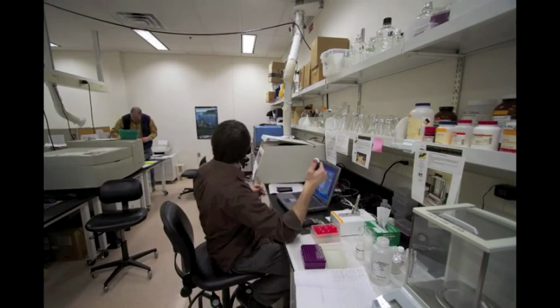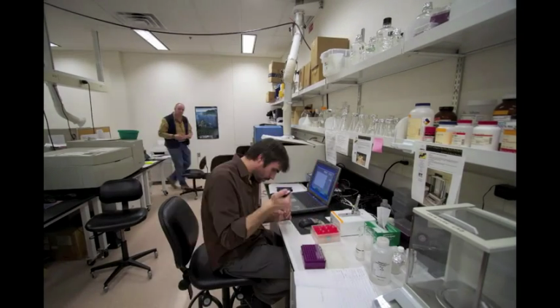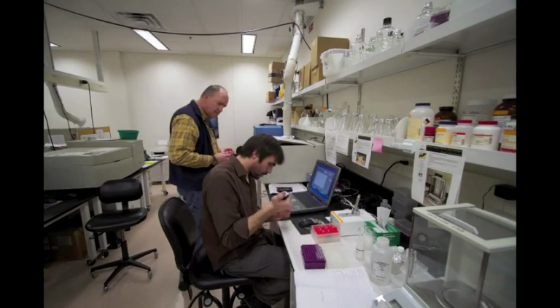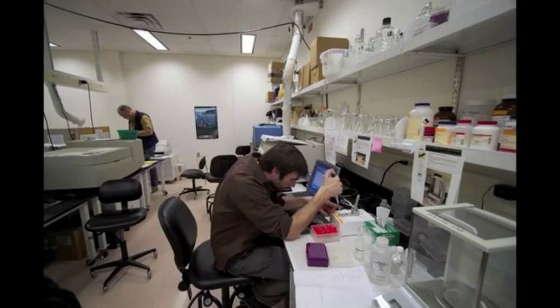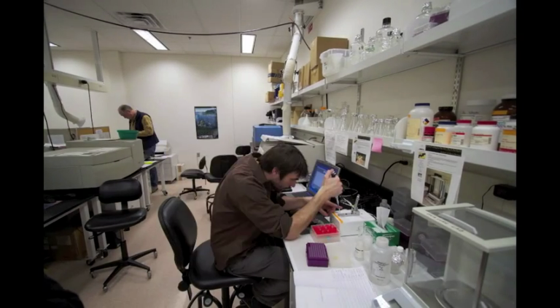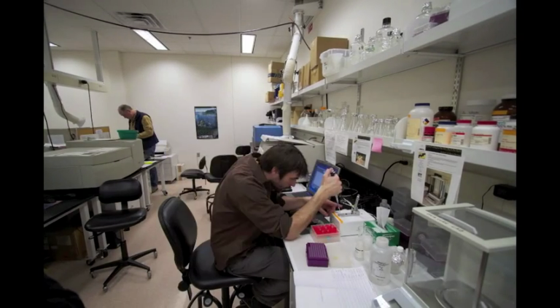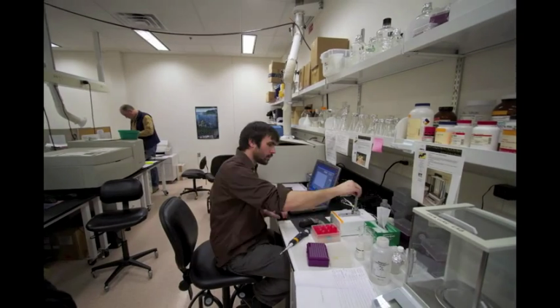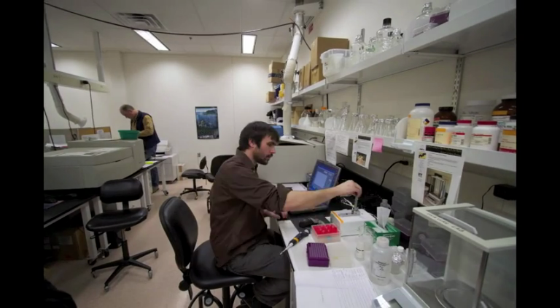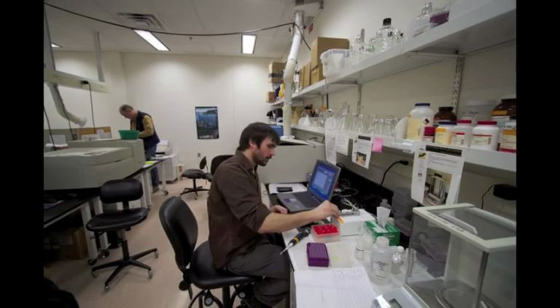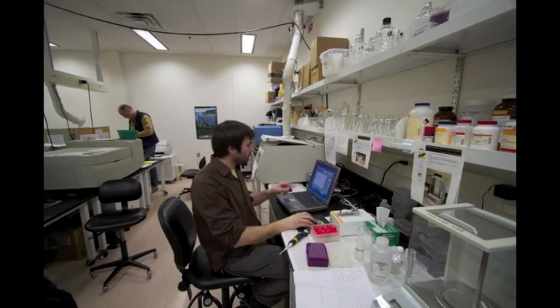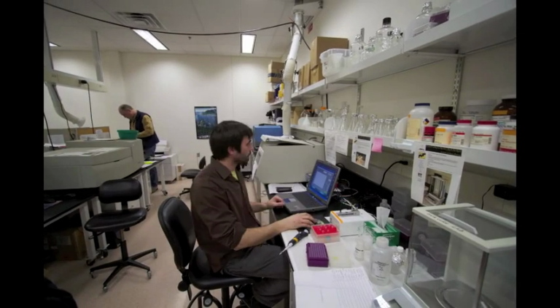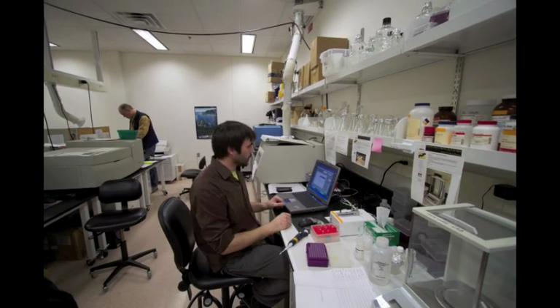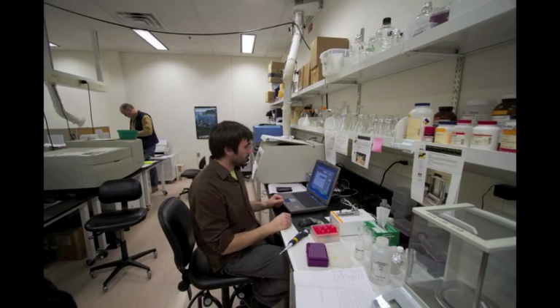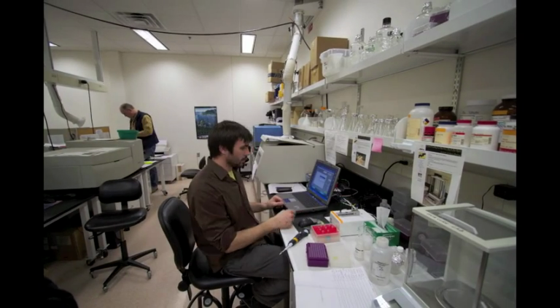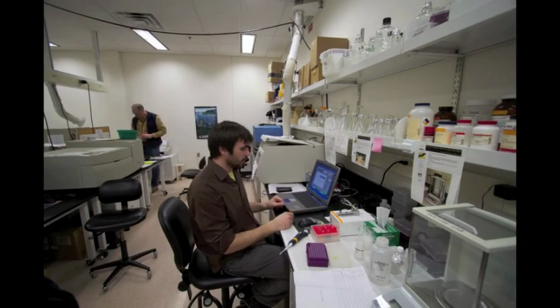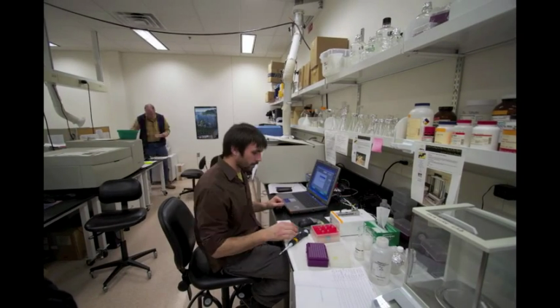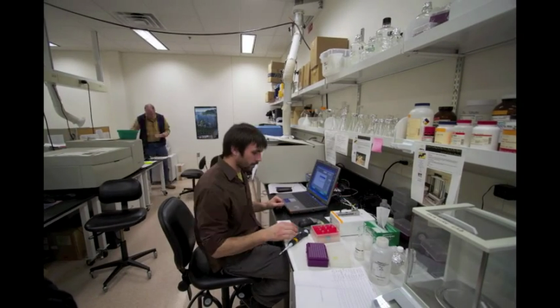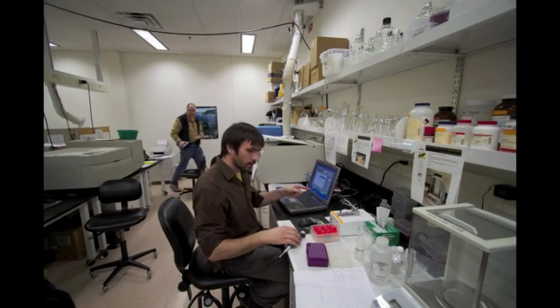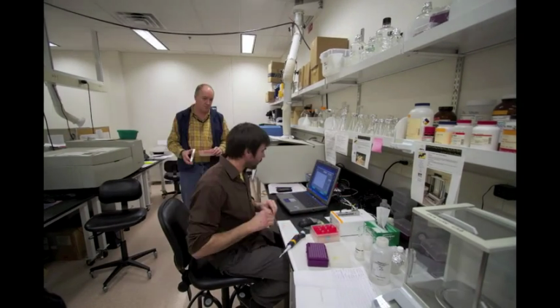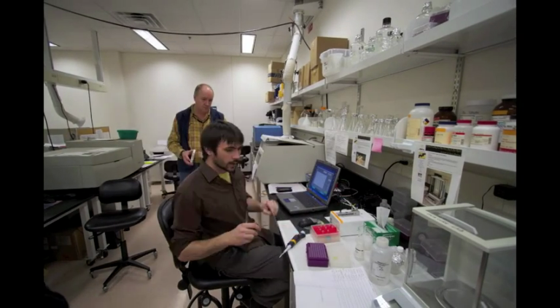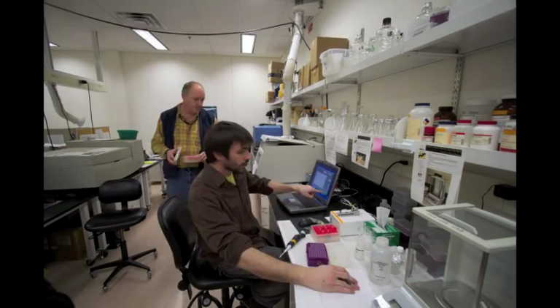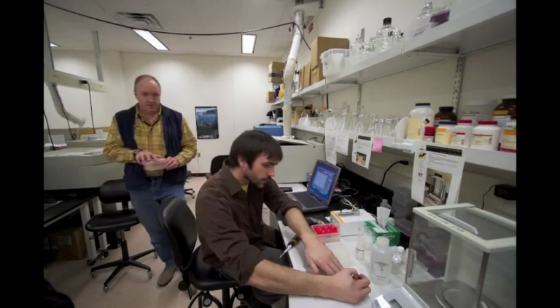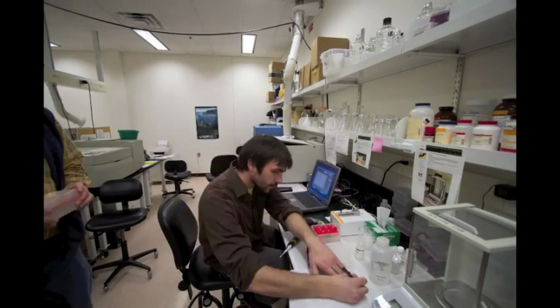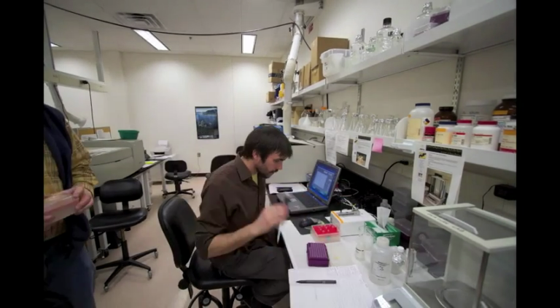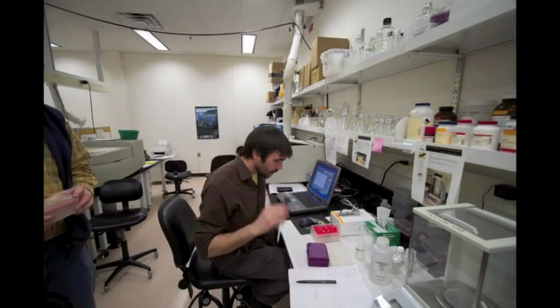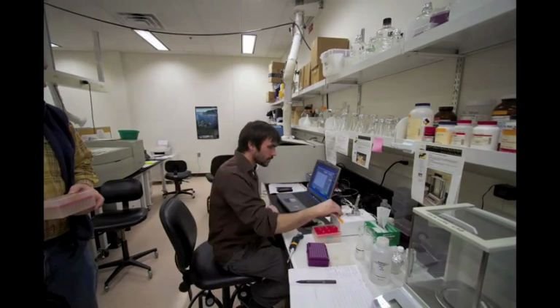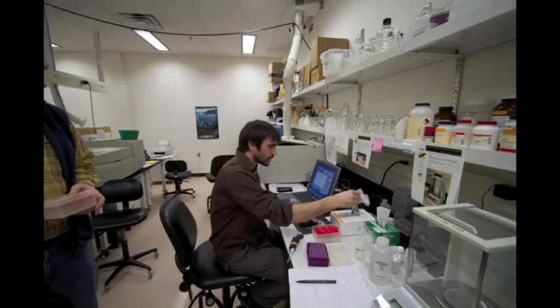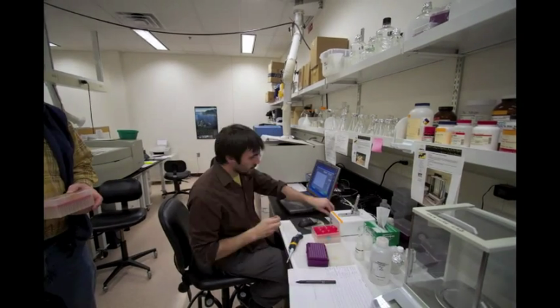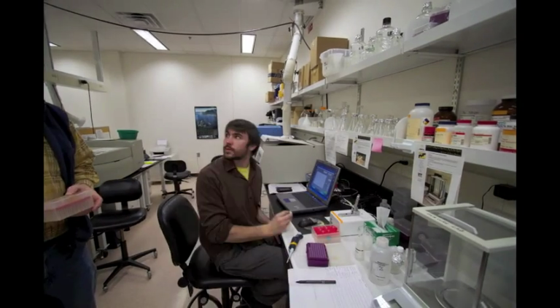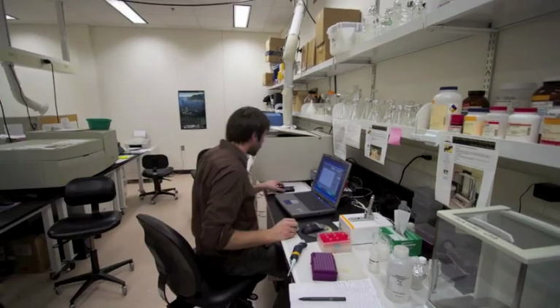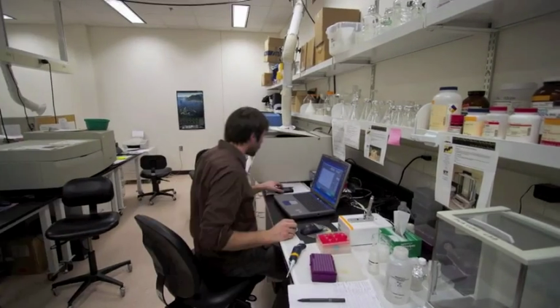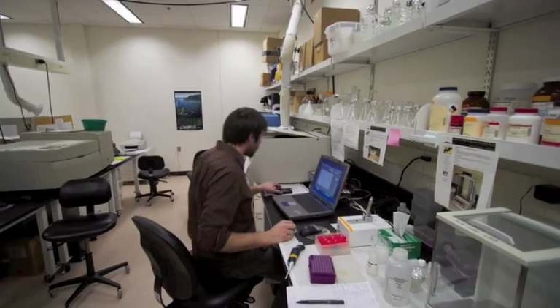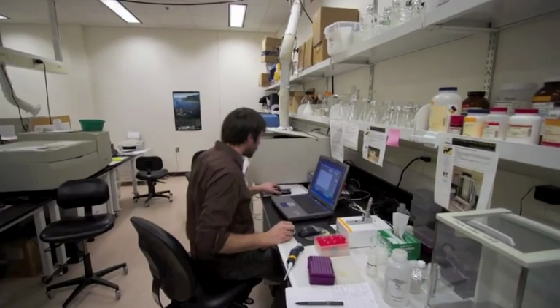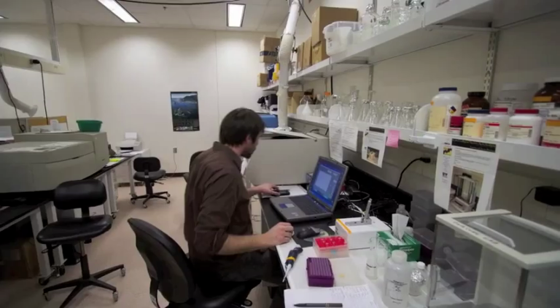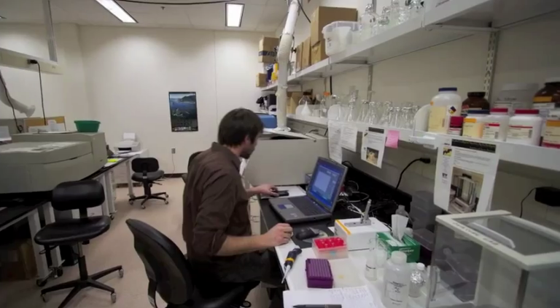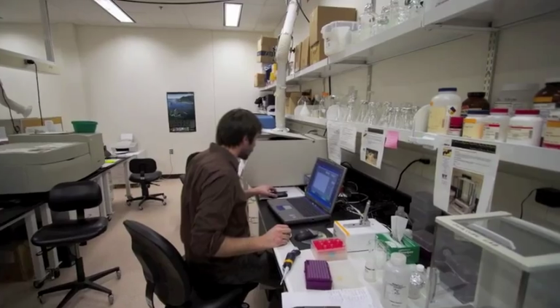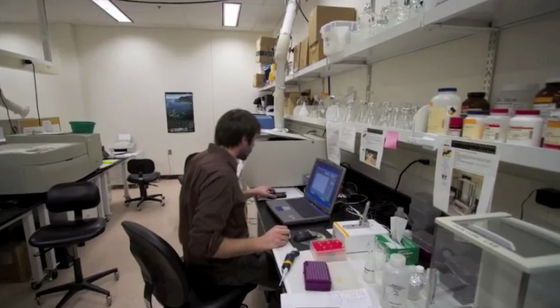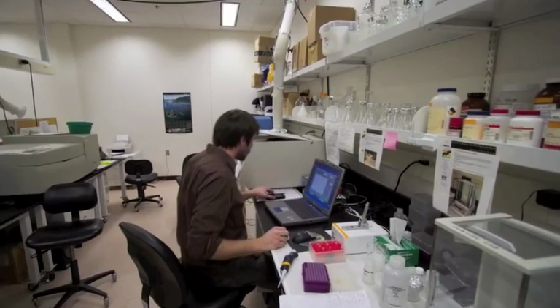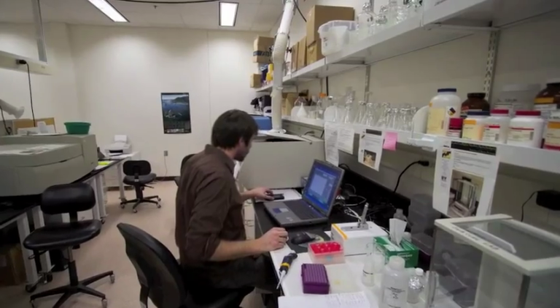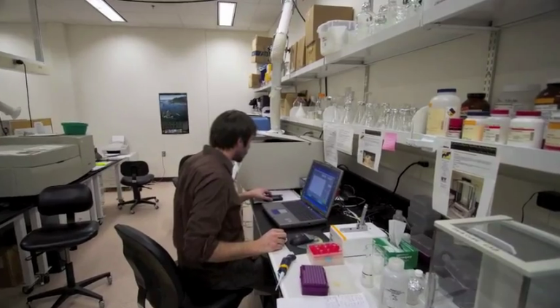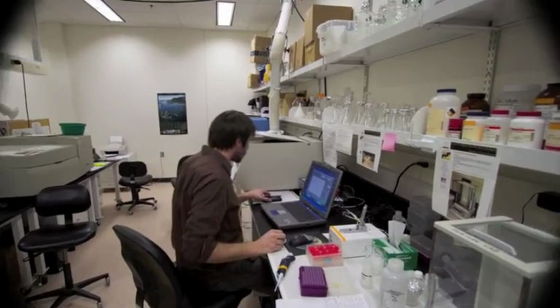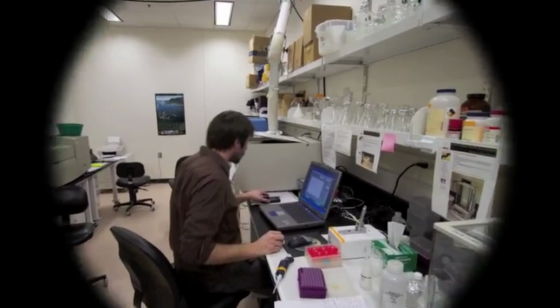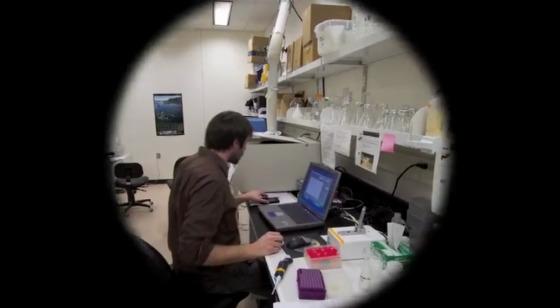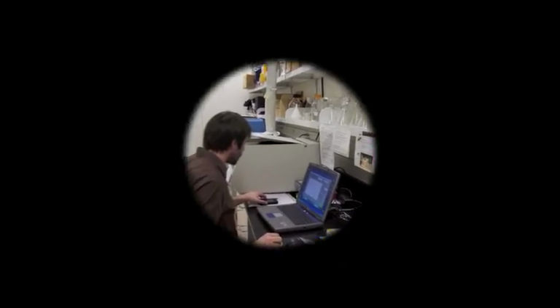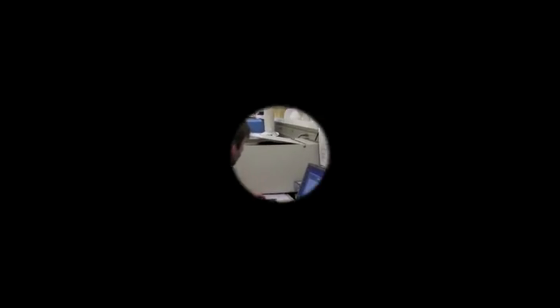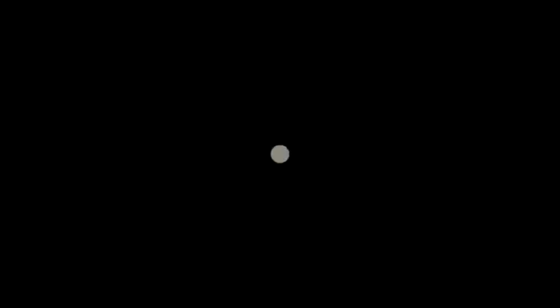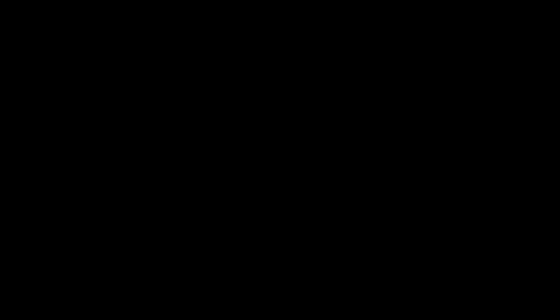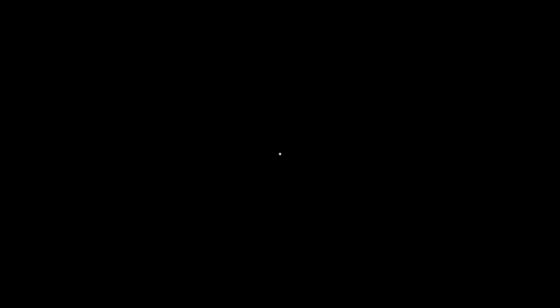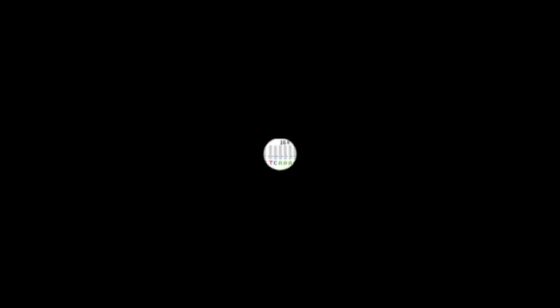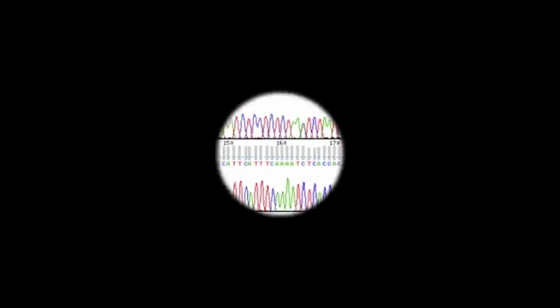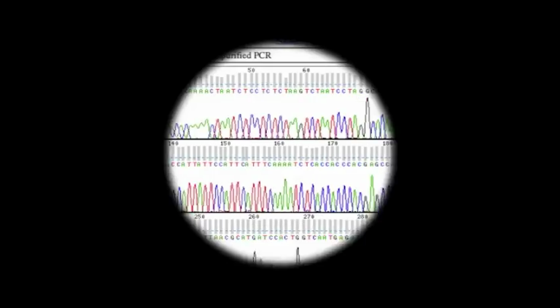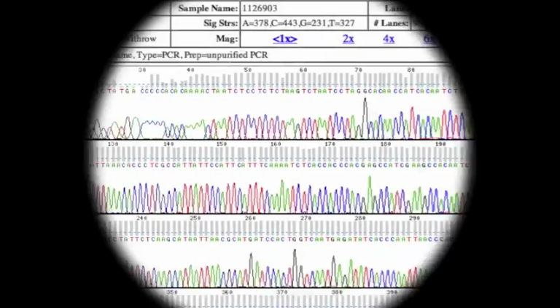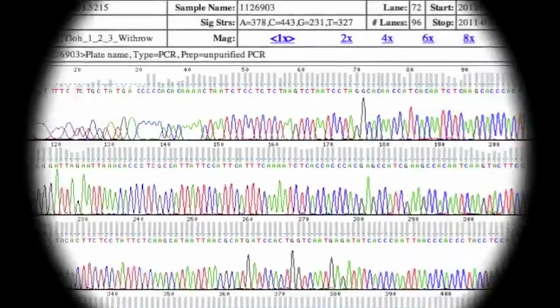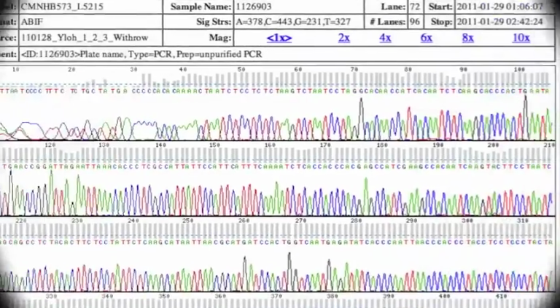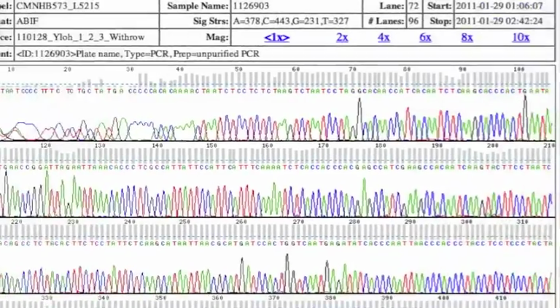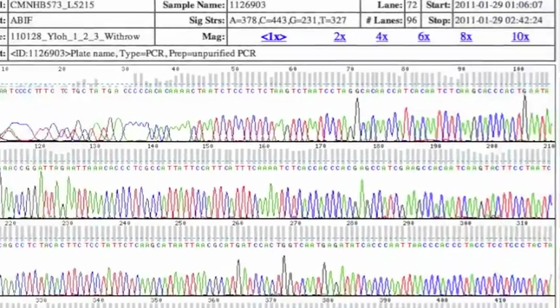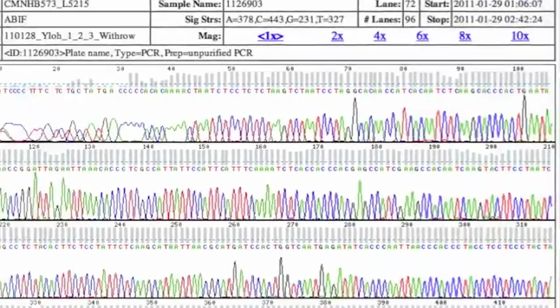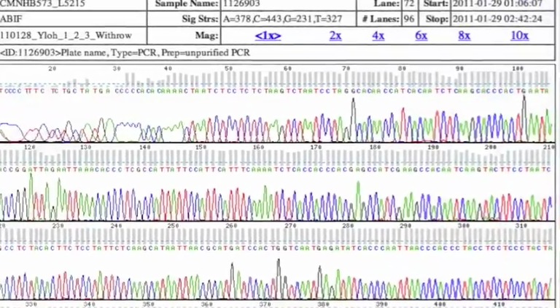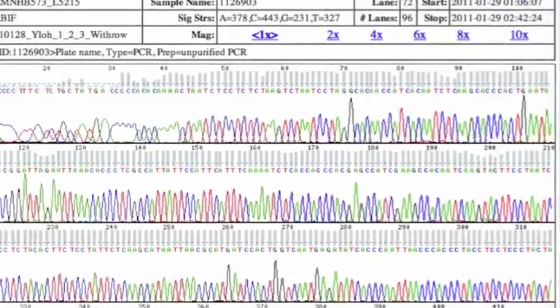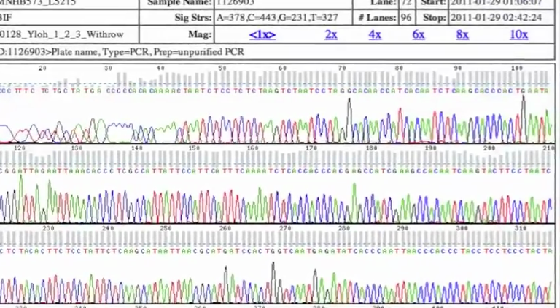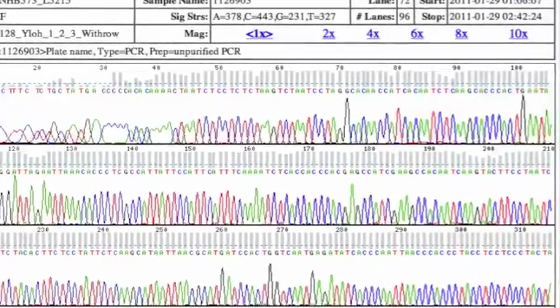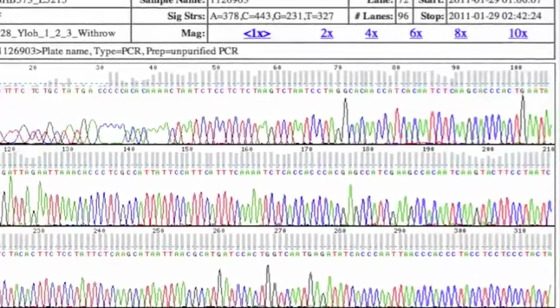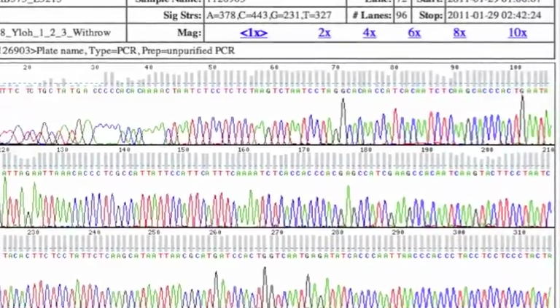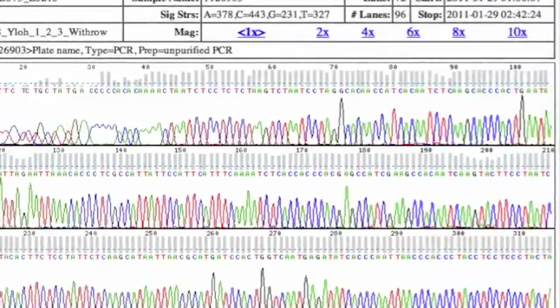Completed PCR products can then be sent to a high-throughput sequencing facility in Washington, where the actual genetic code can be read.